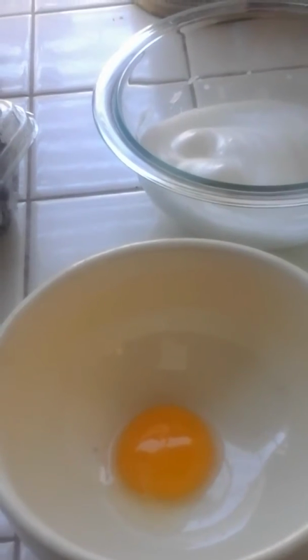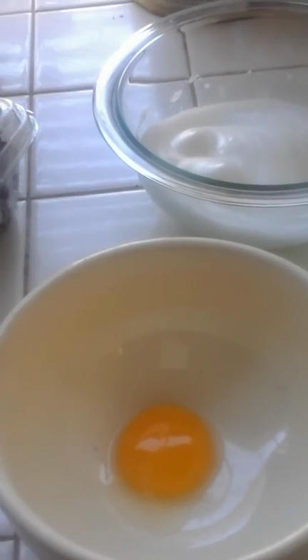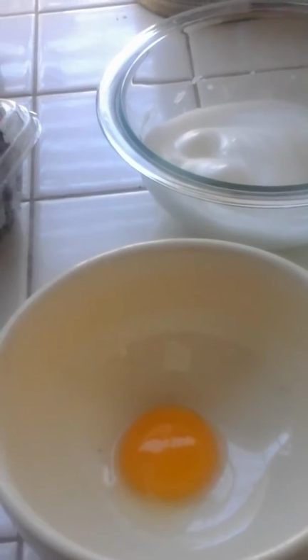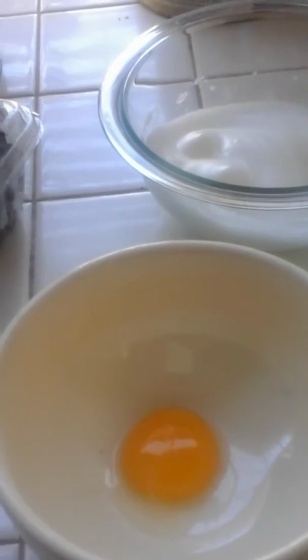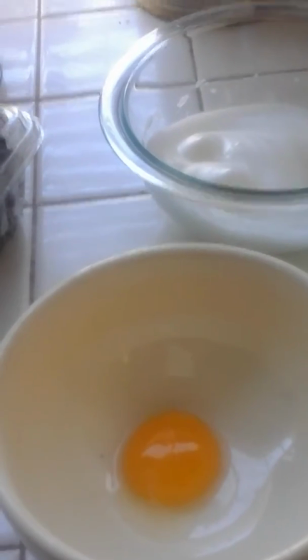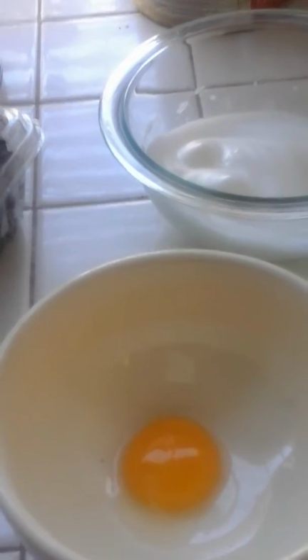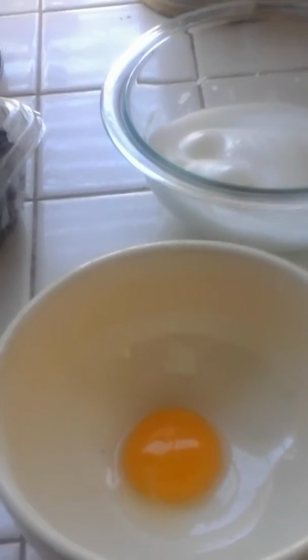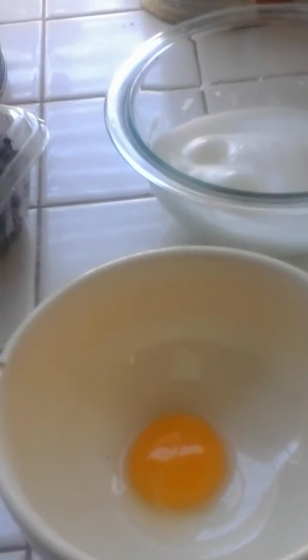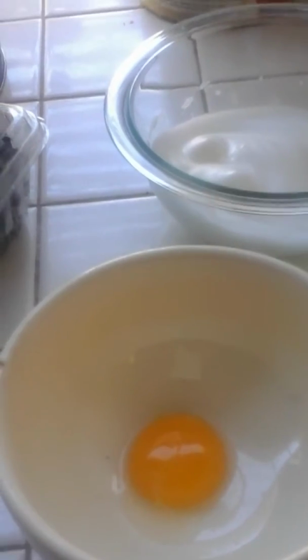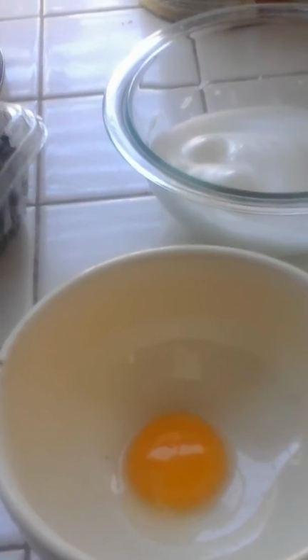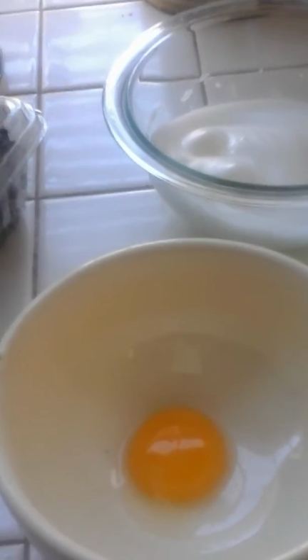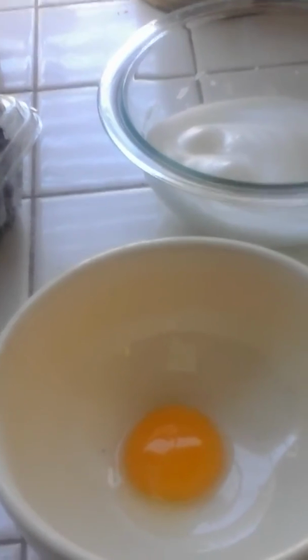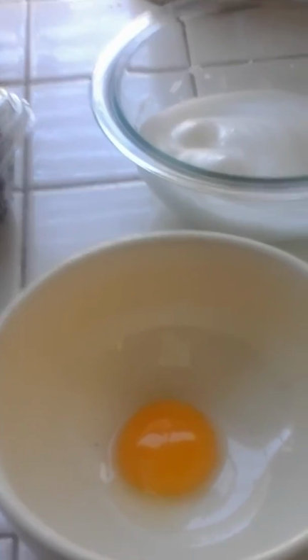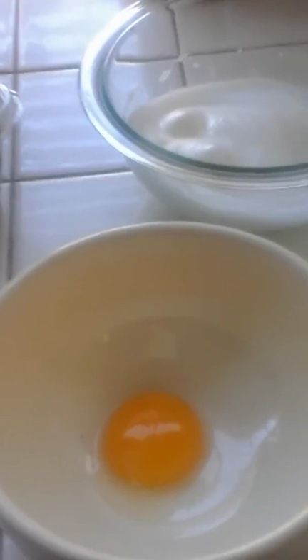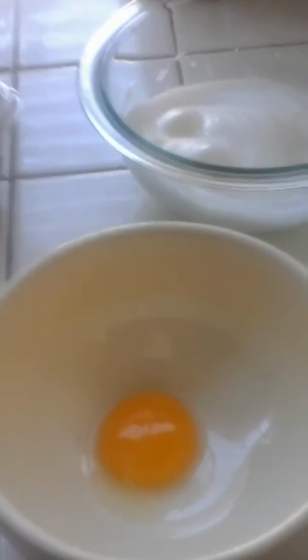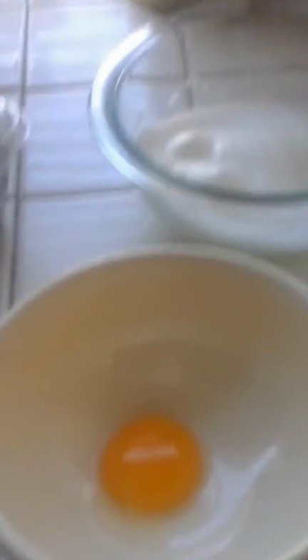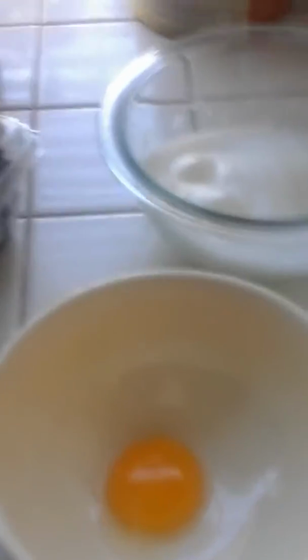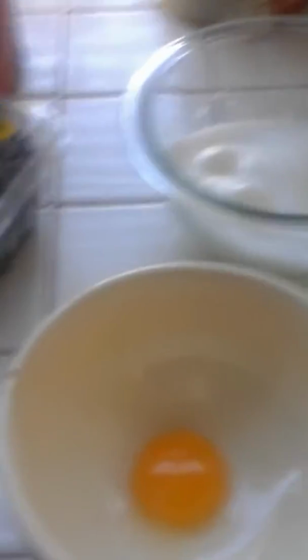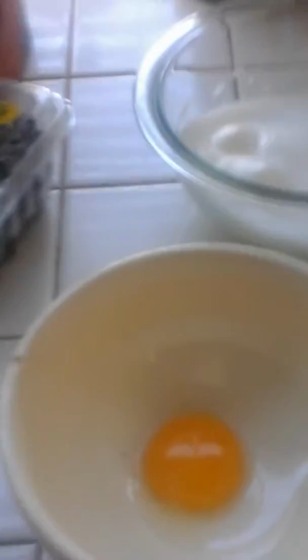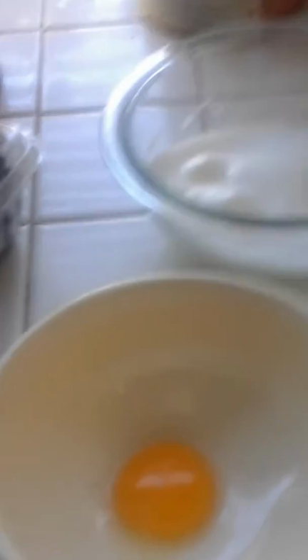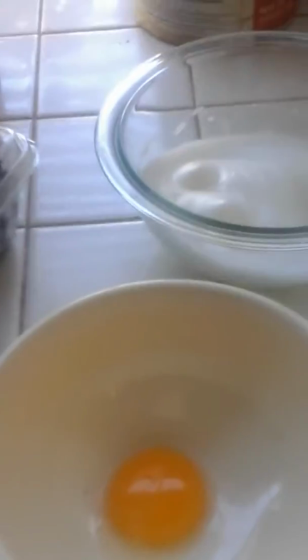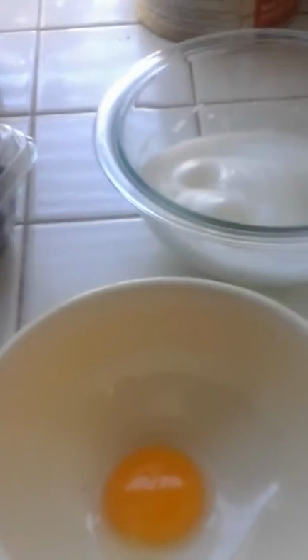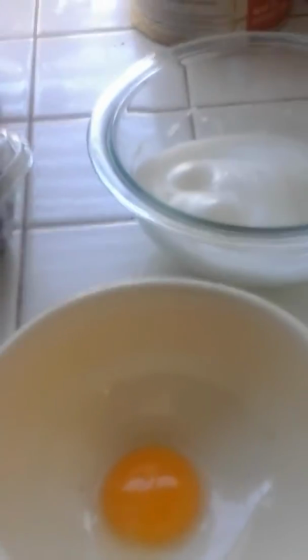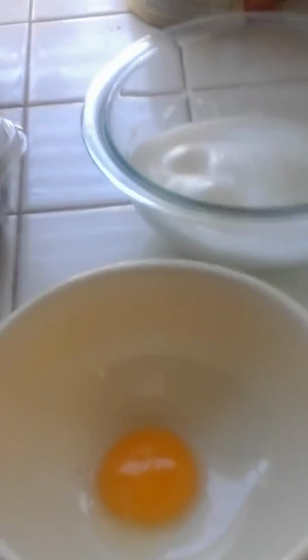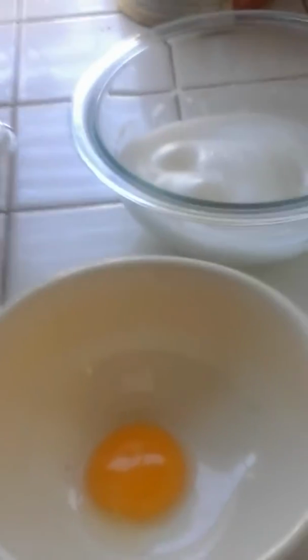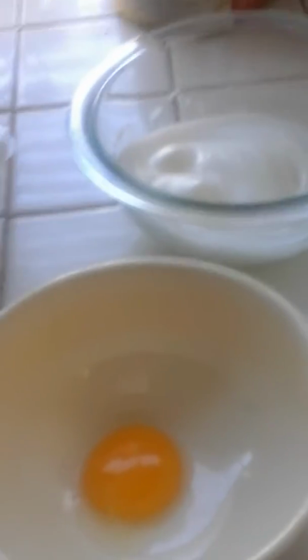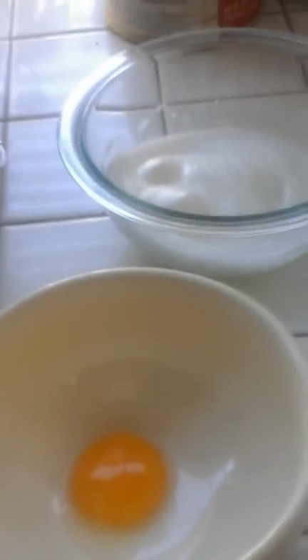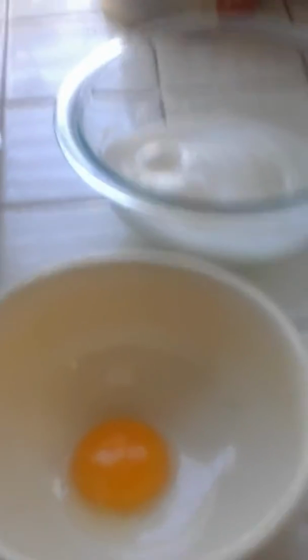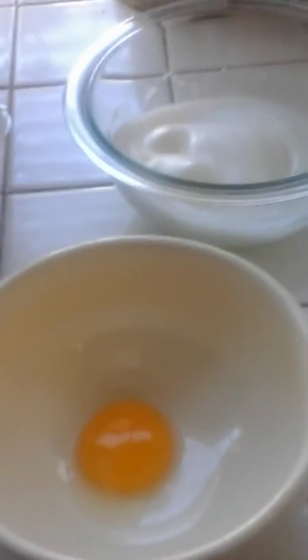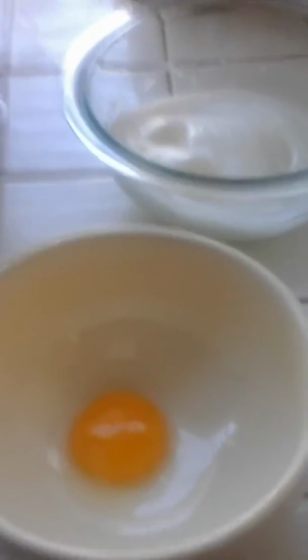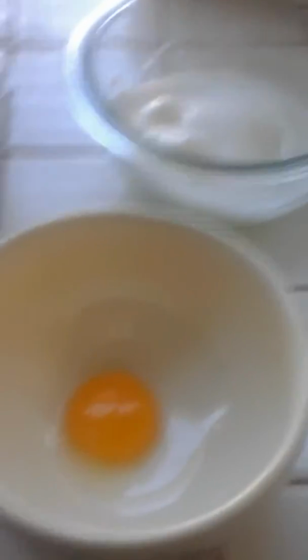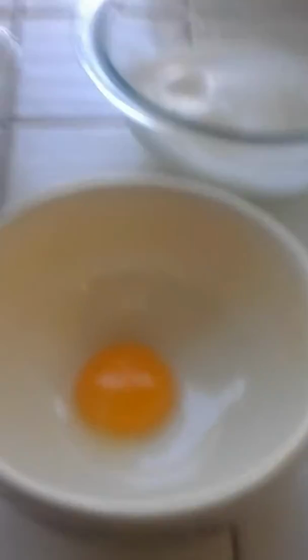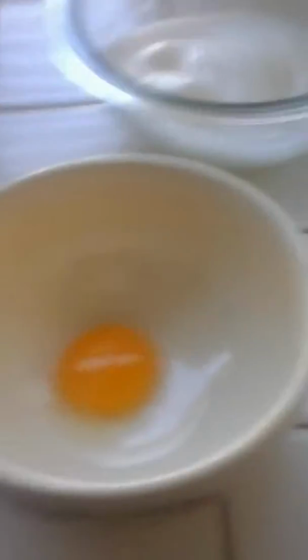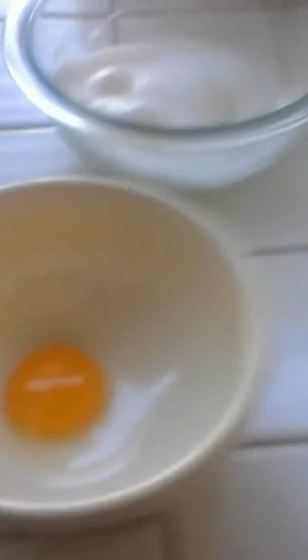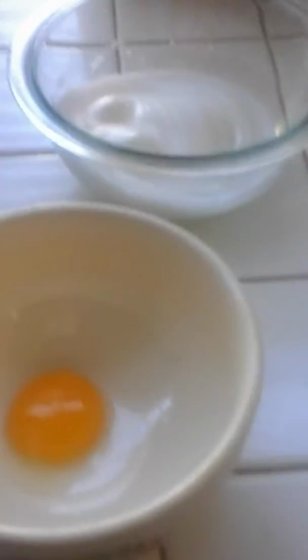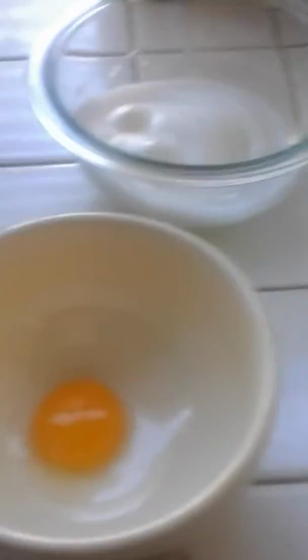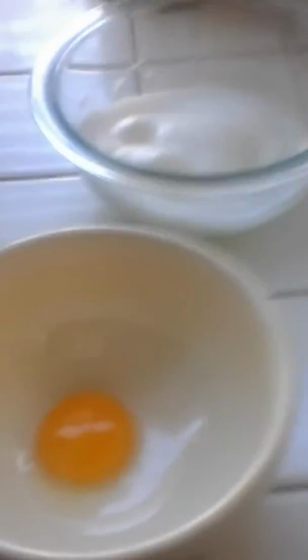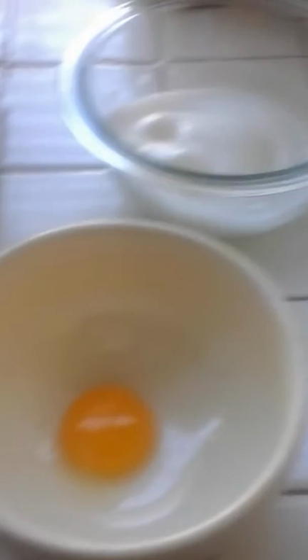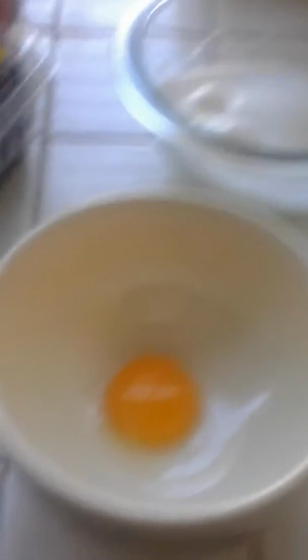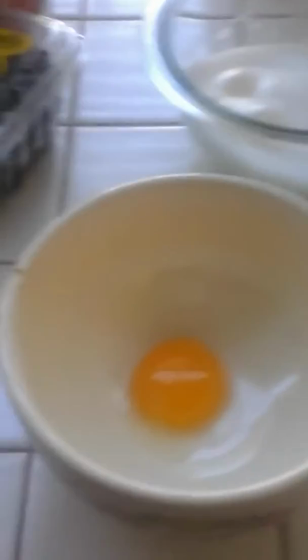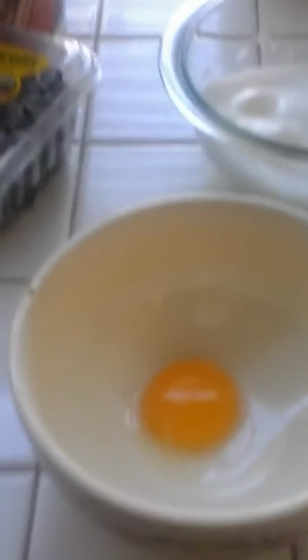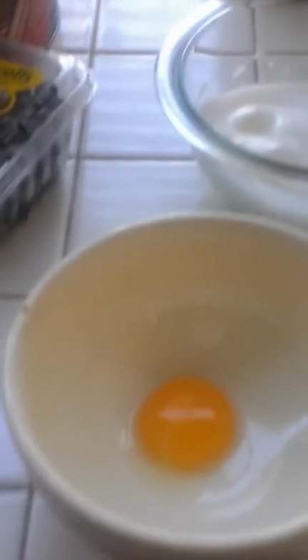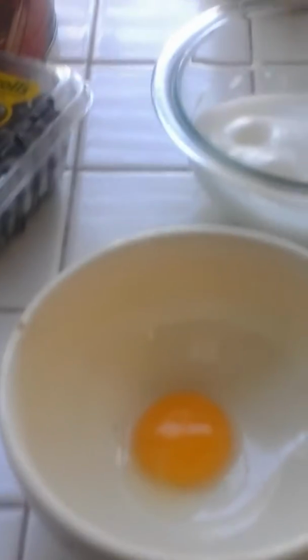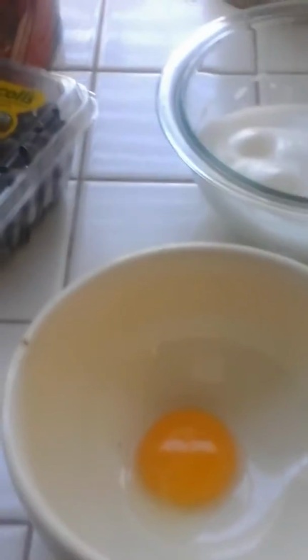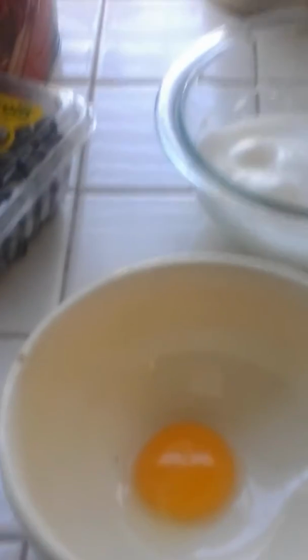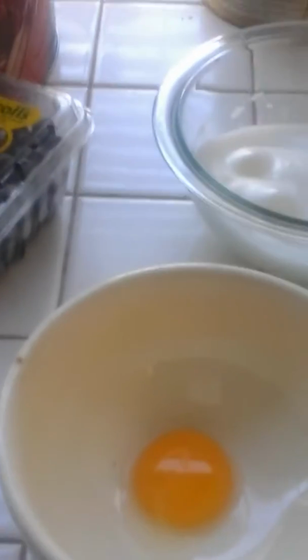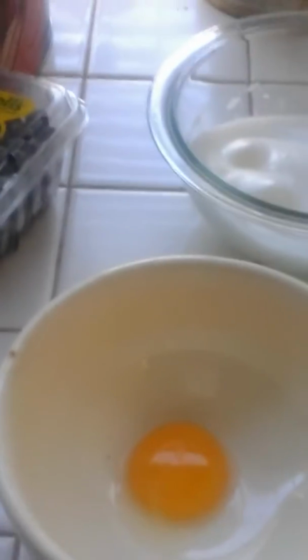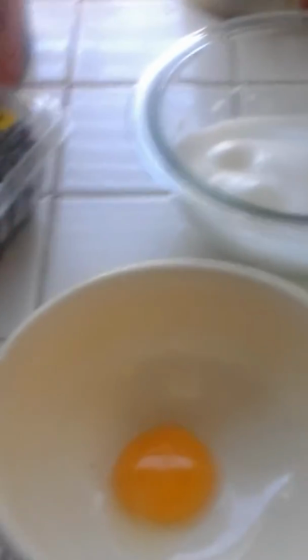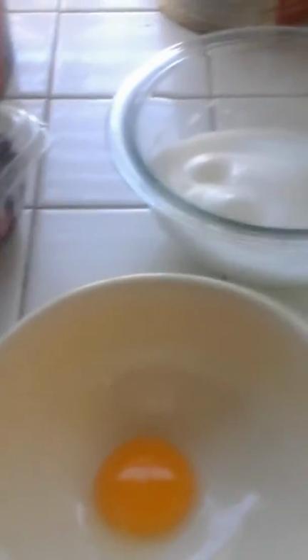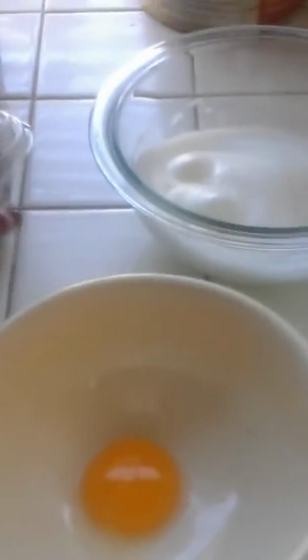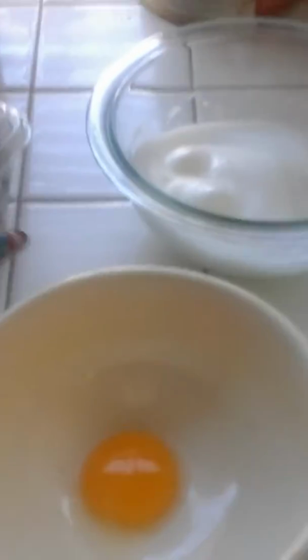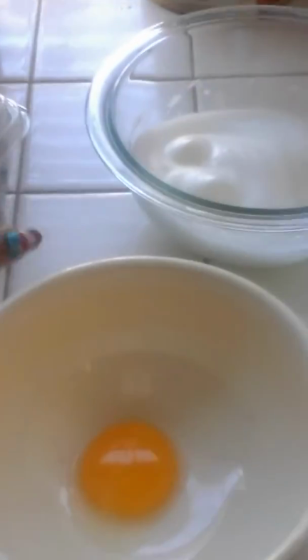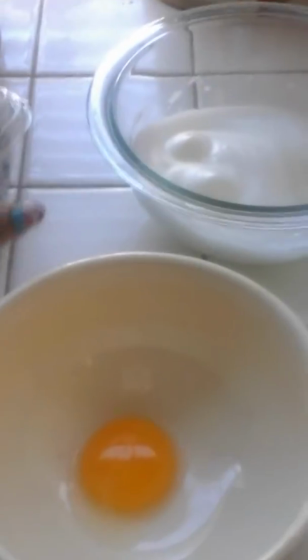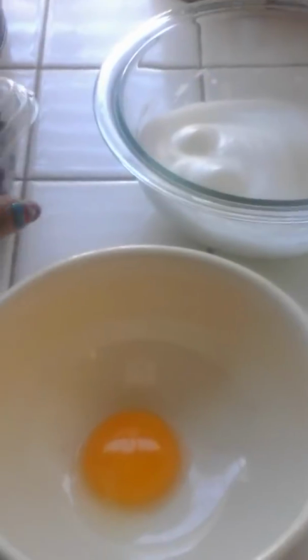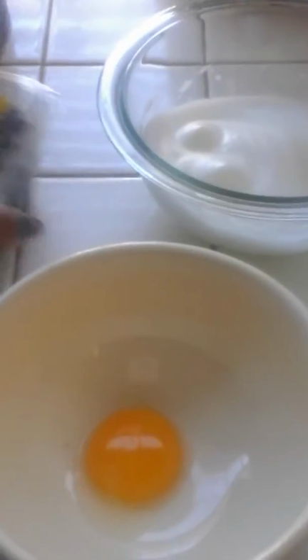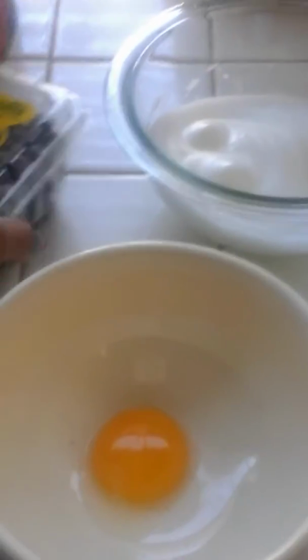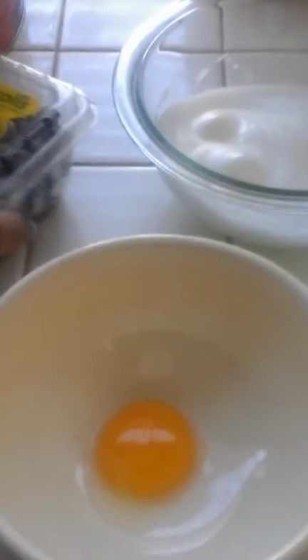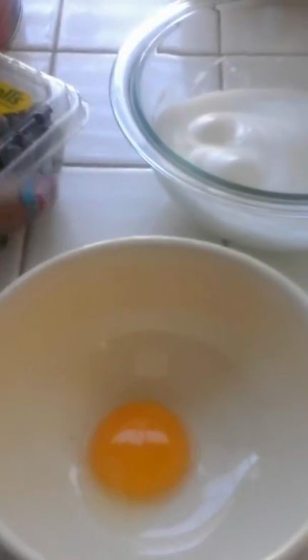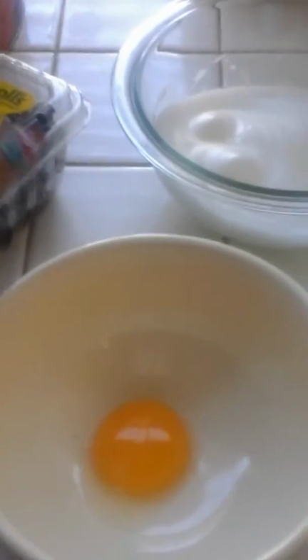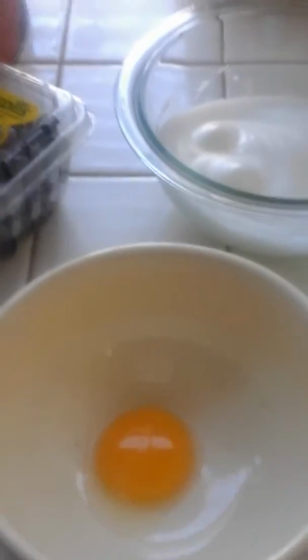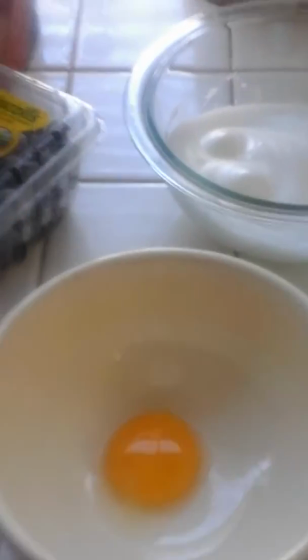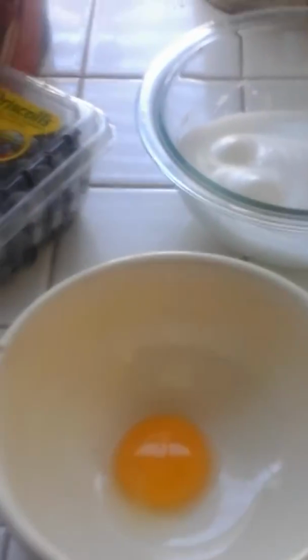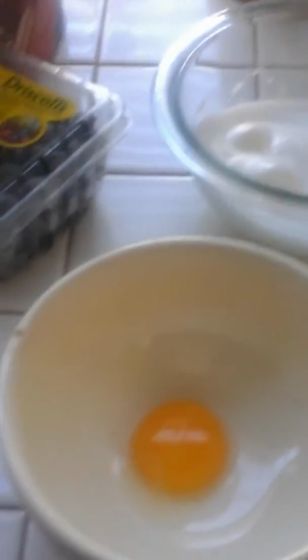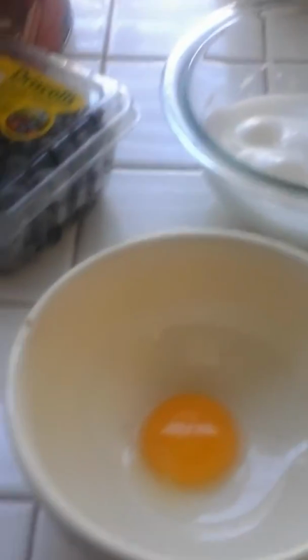Hi YouTube. Today we're making some pecan flaxseed blueberry pancakes.